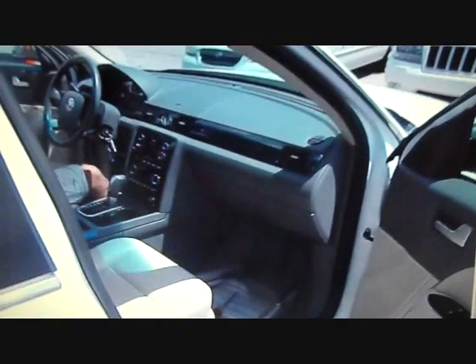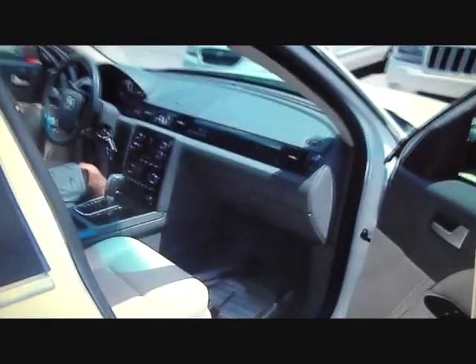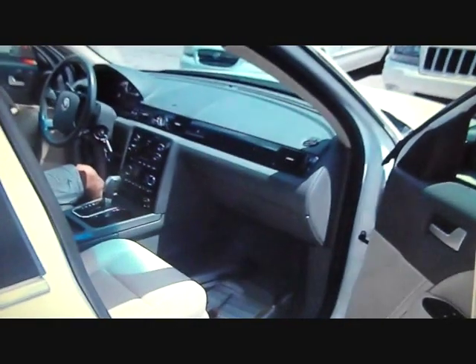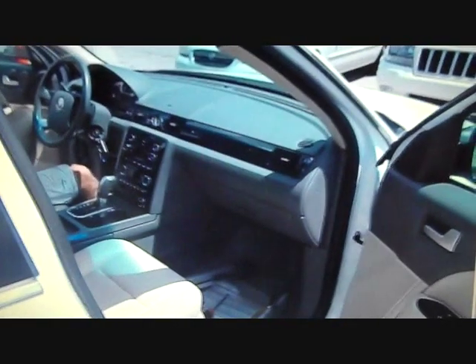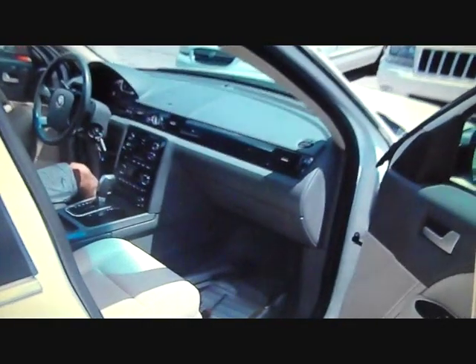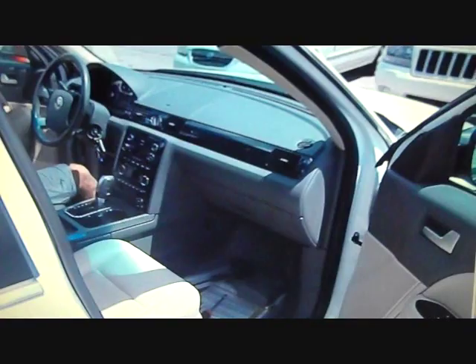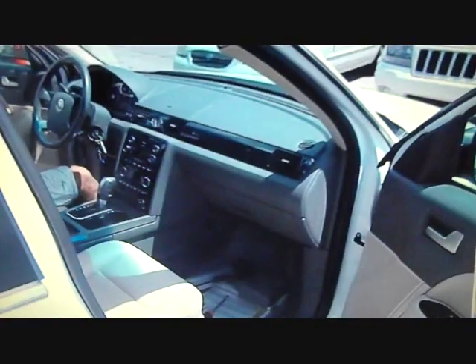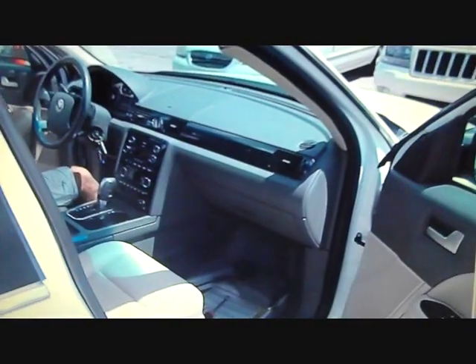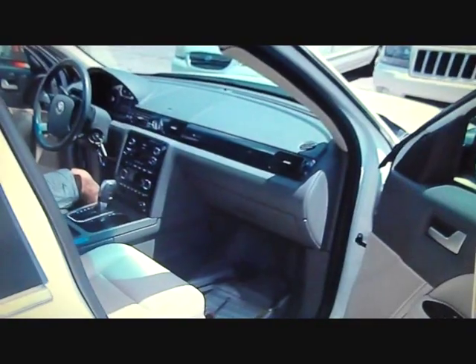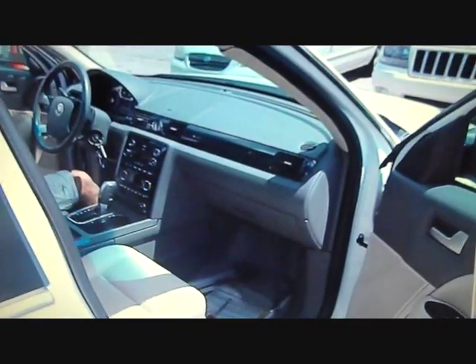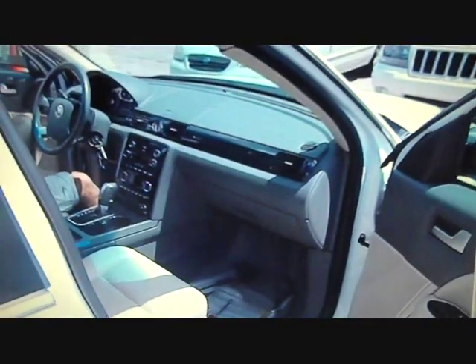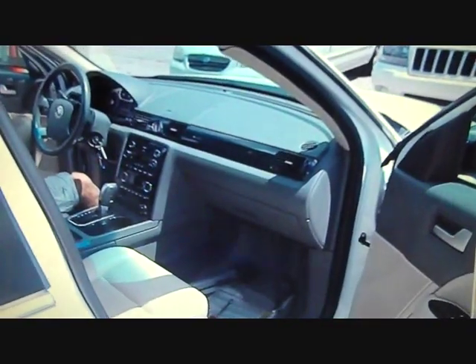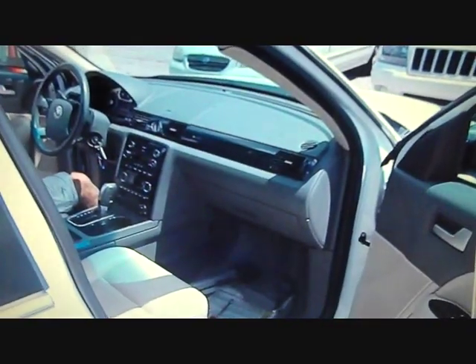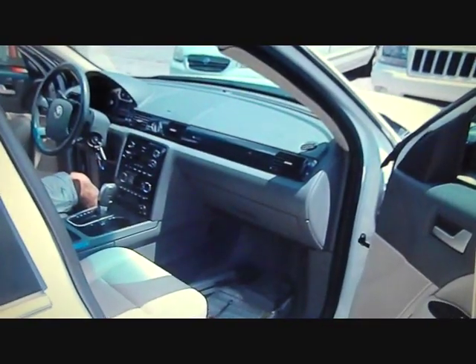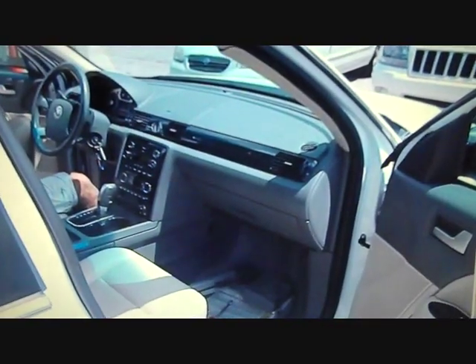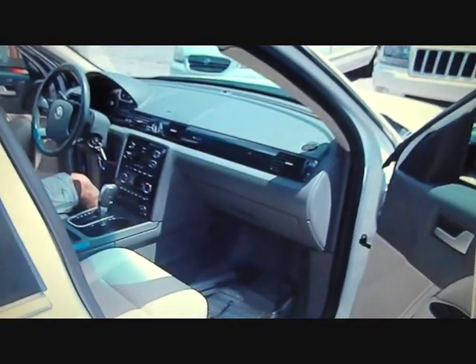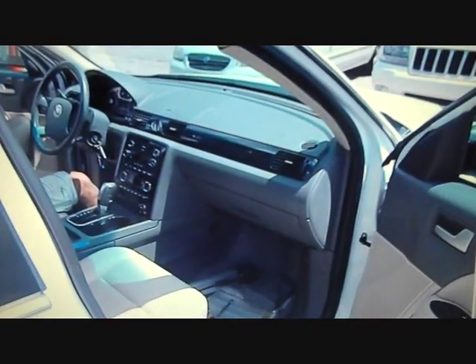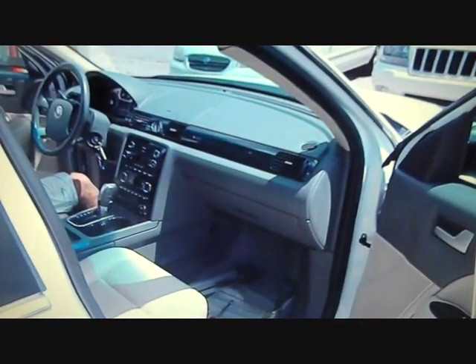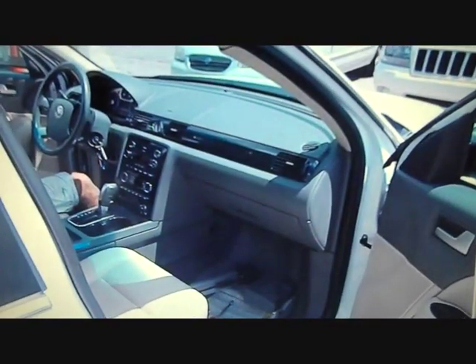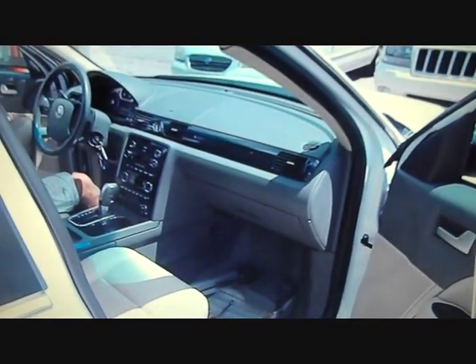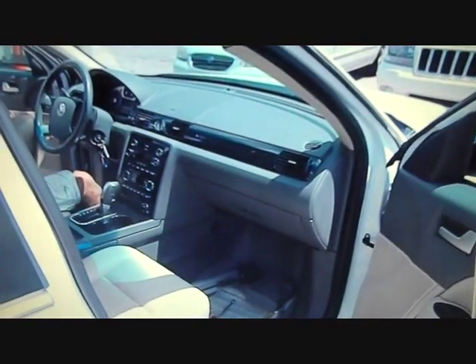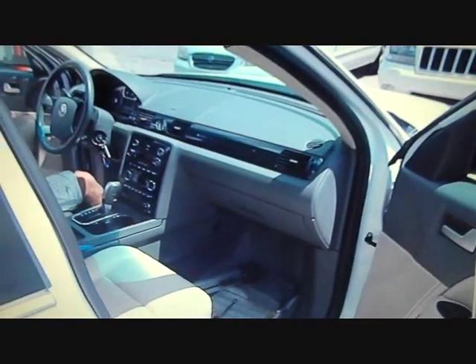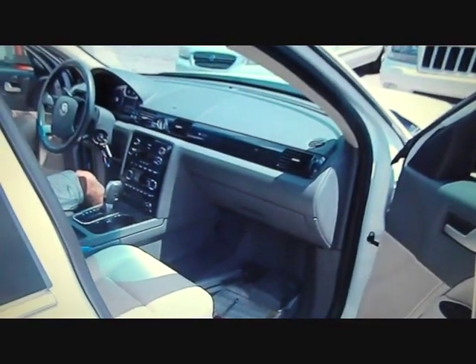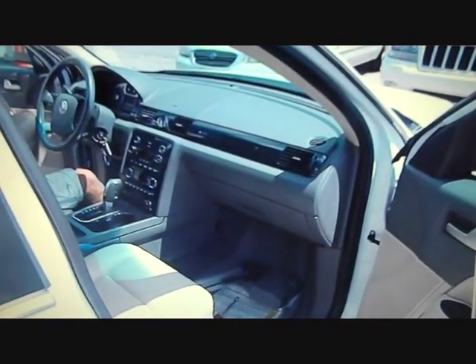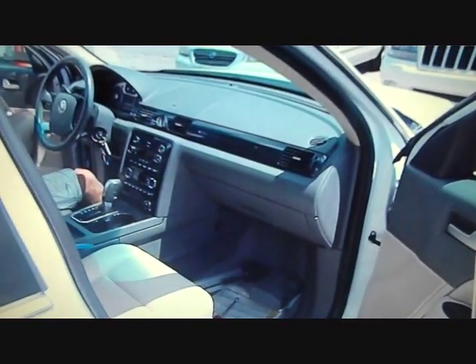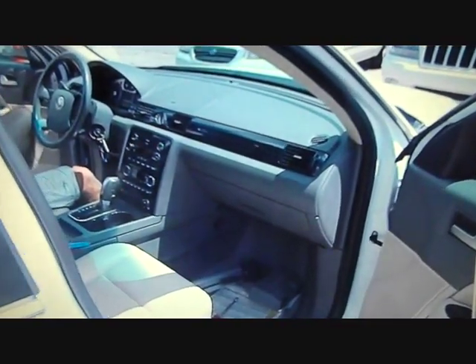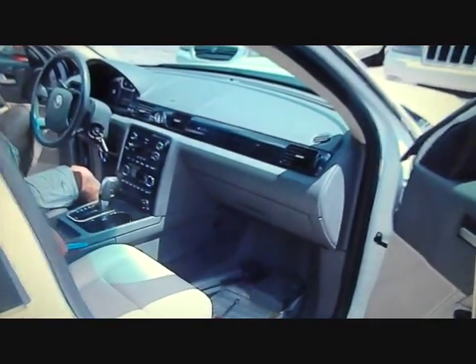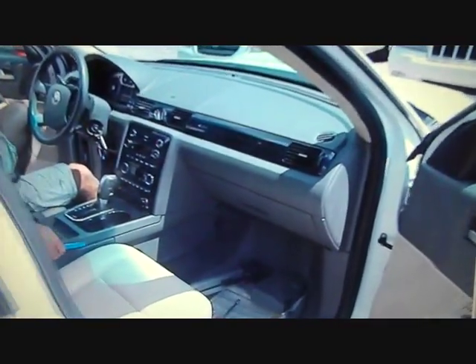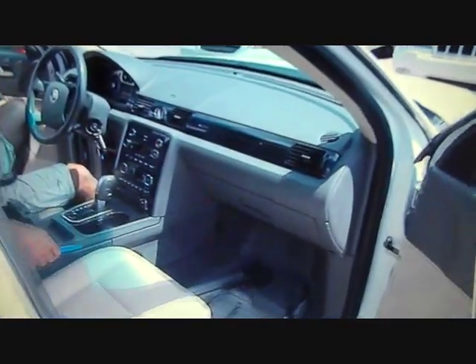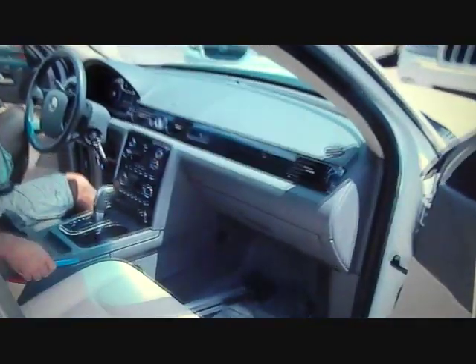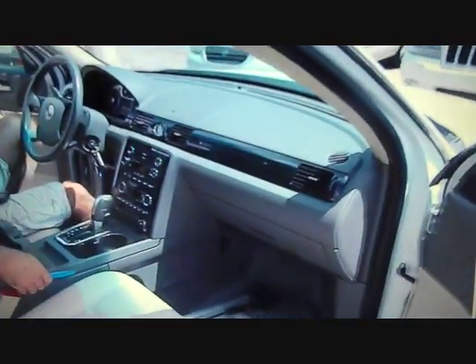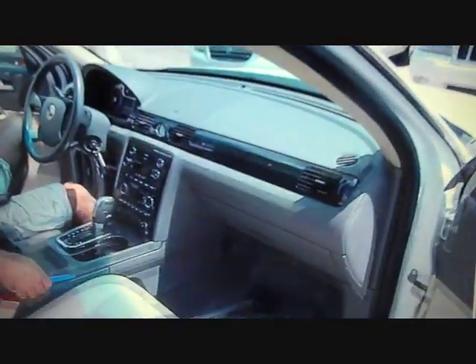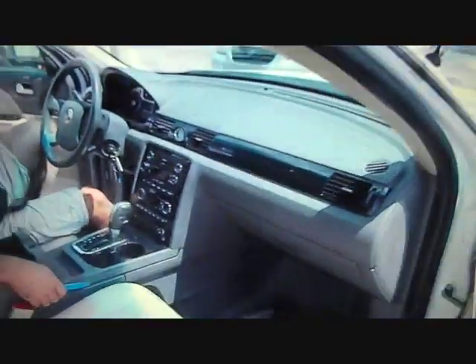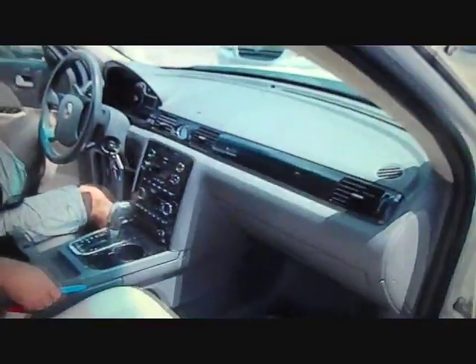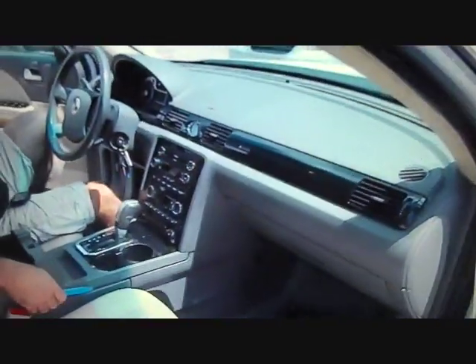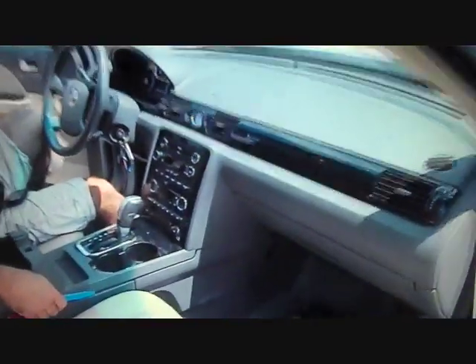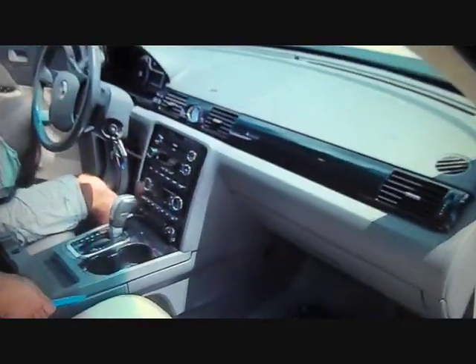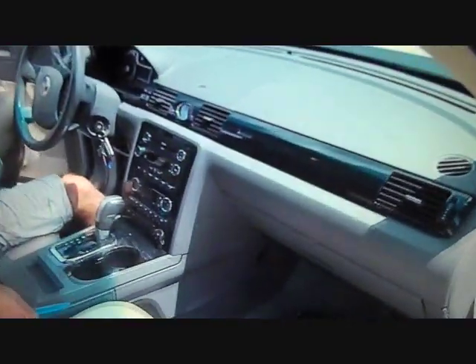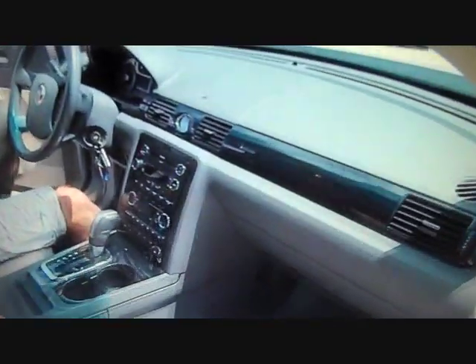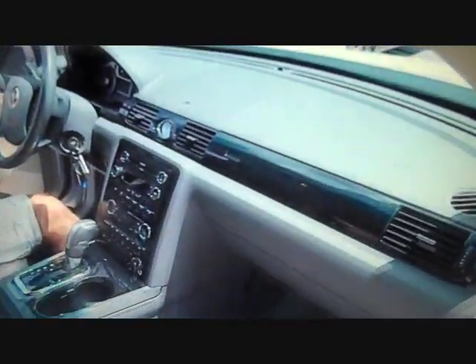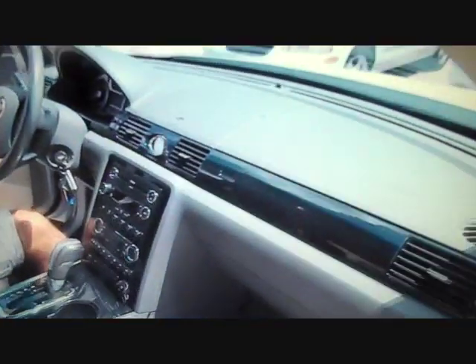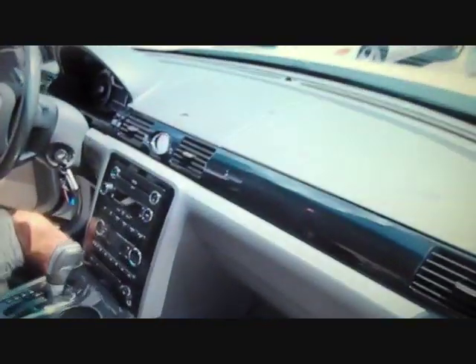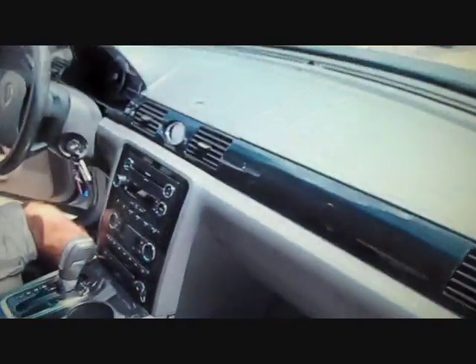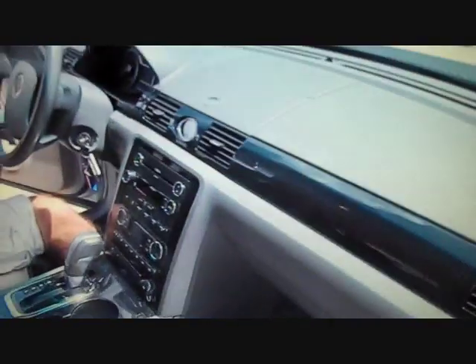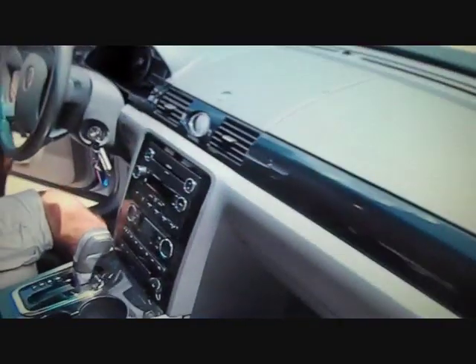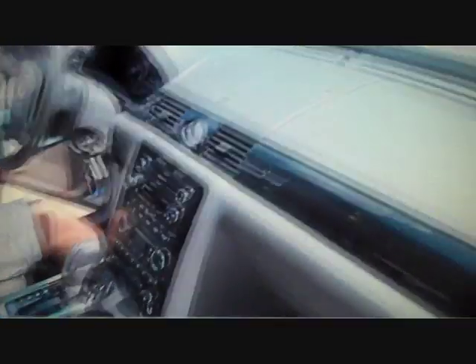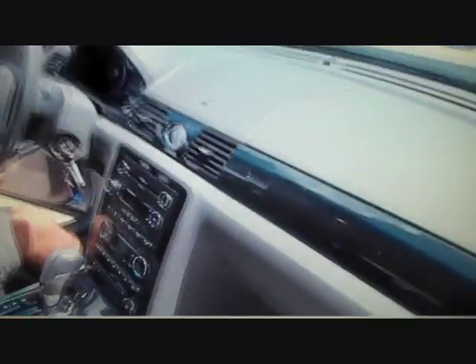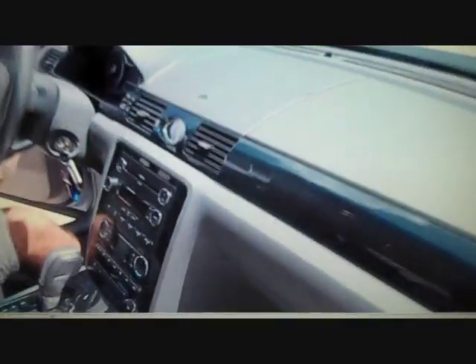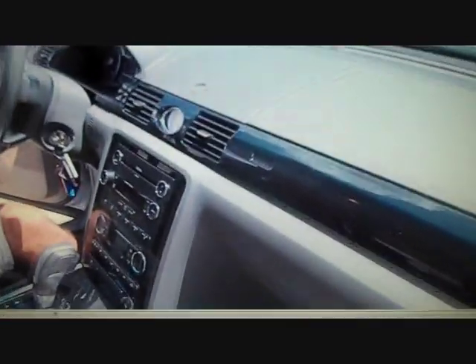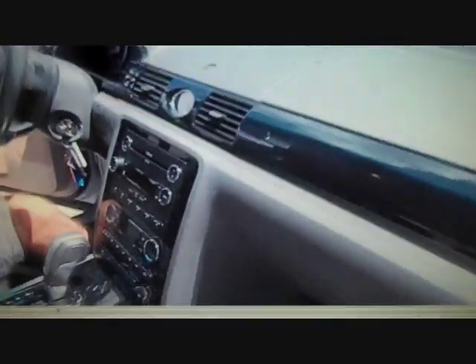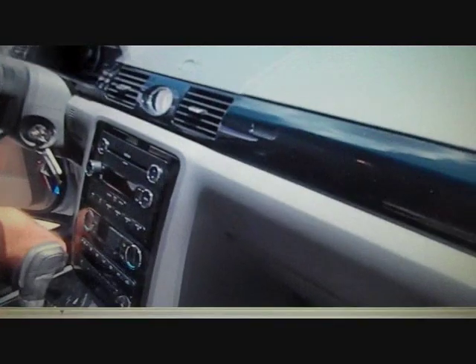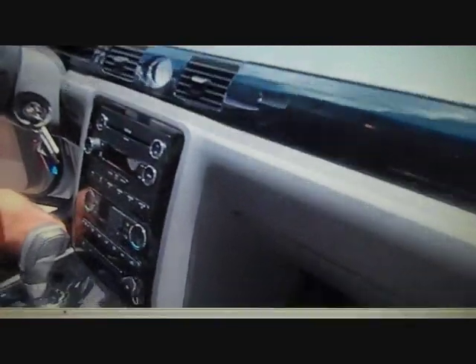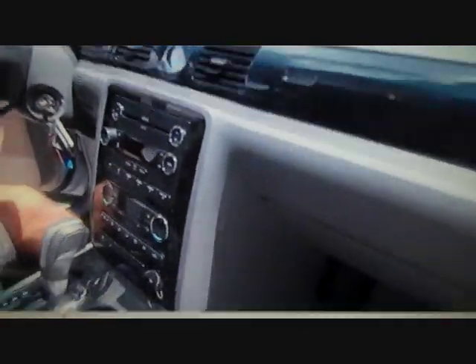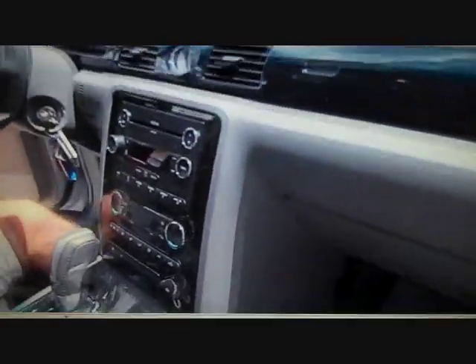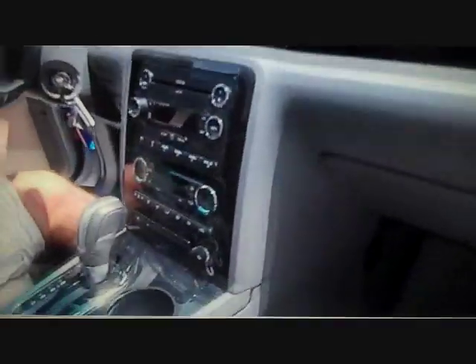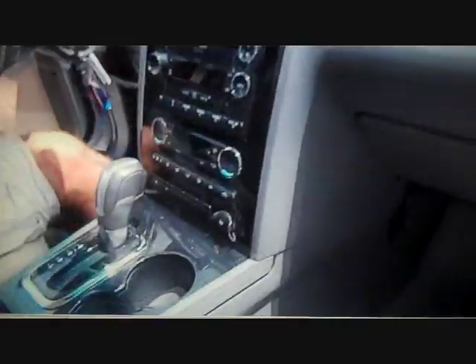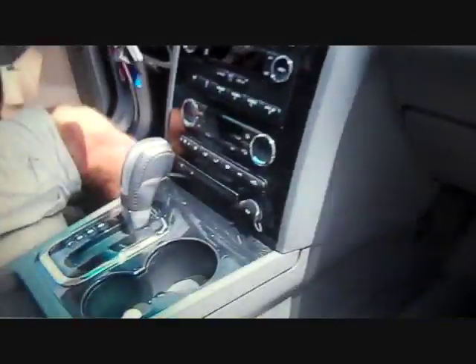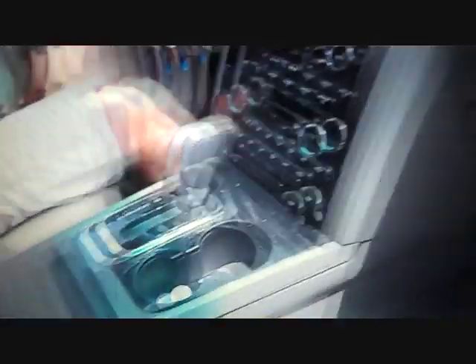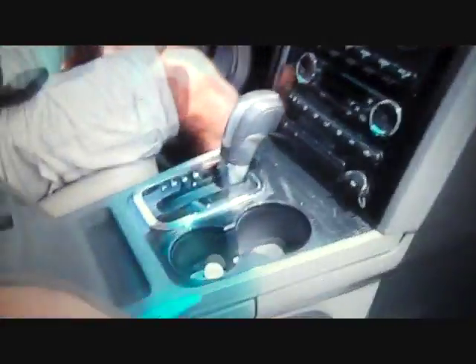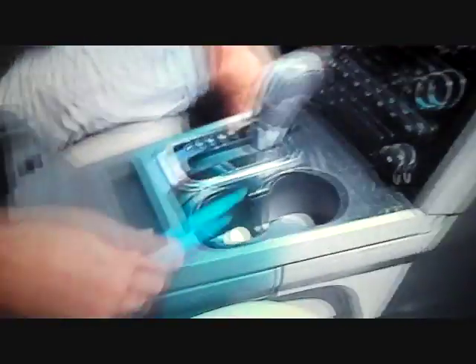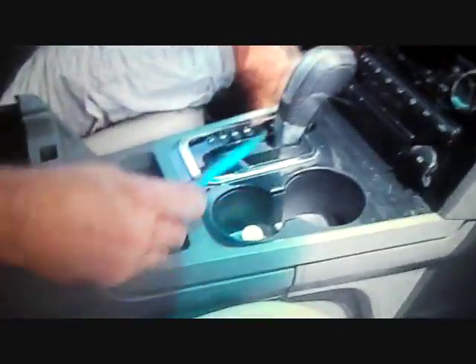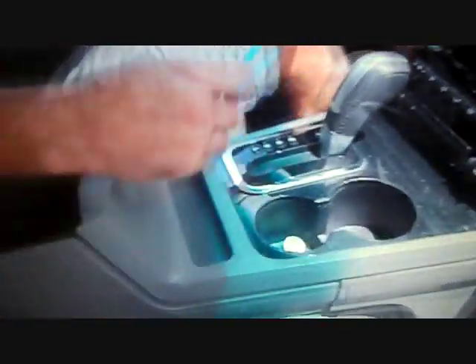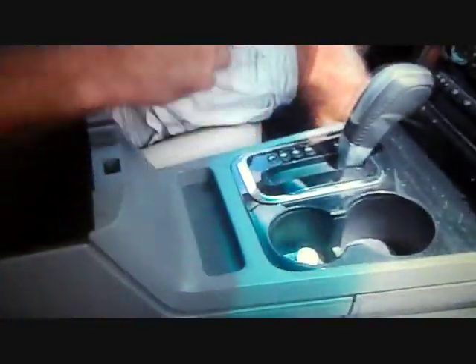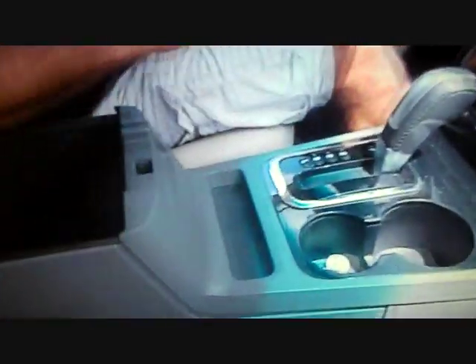Today we're taking the stereo out of a Mercury Sable. Start by opening the center console.